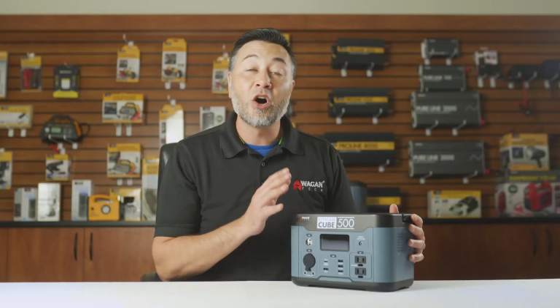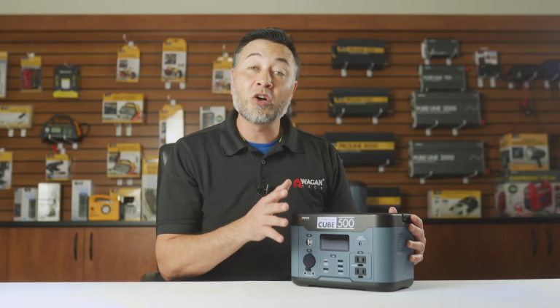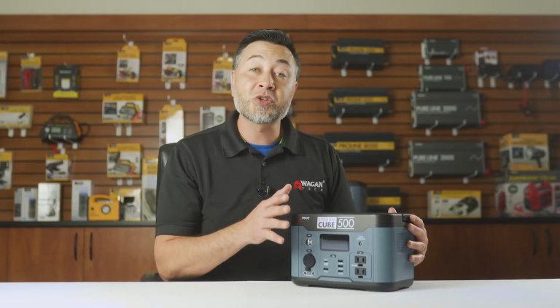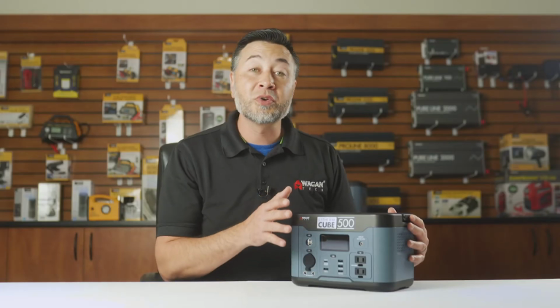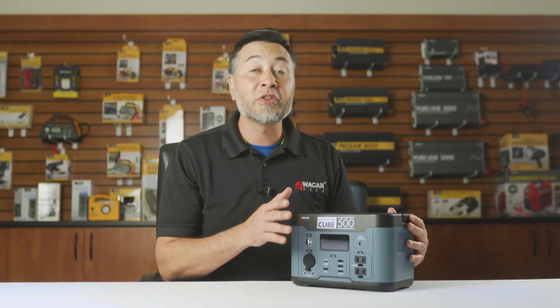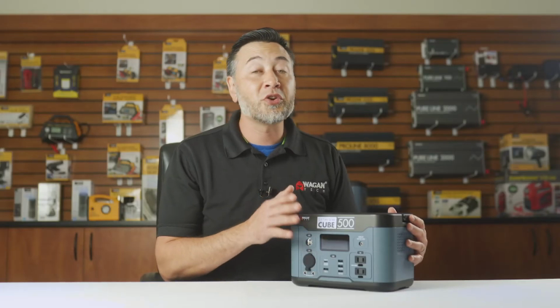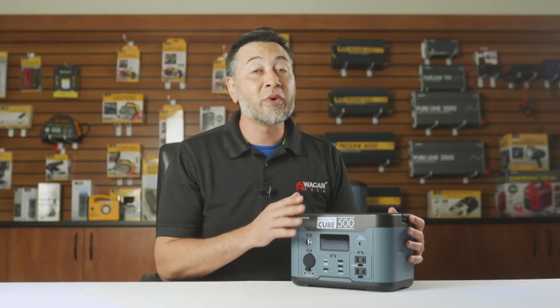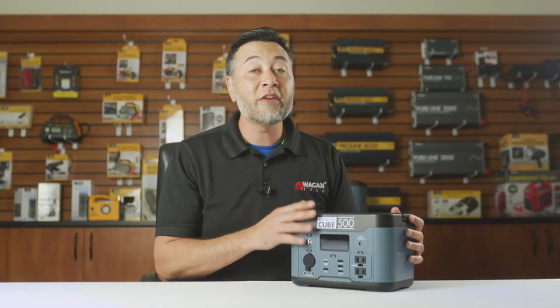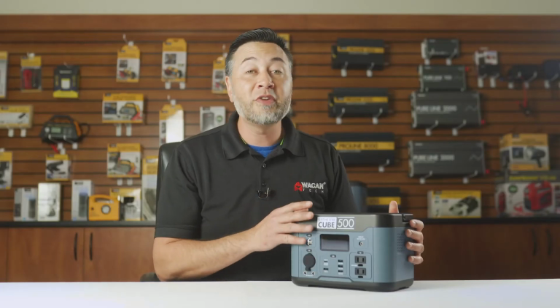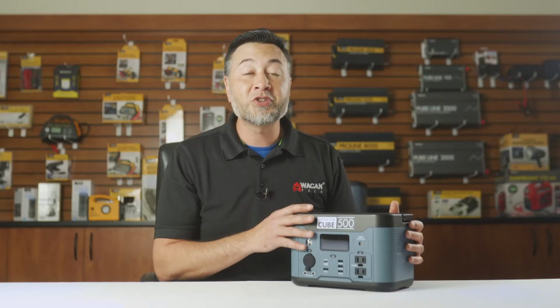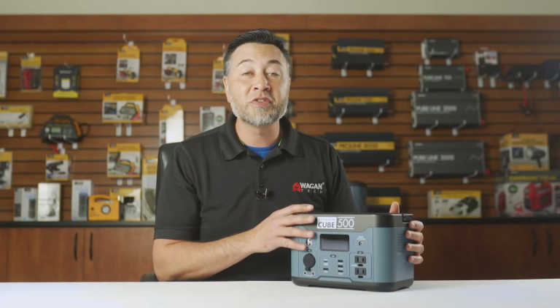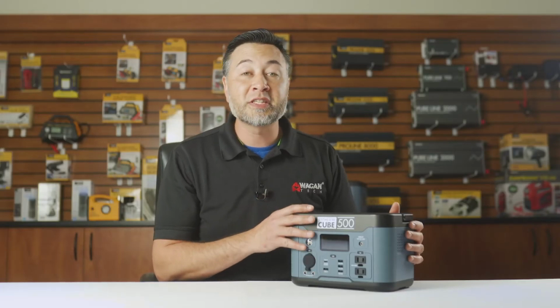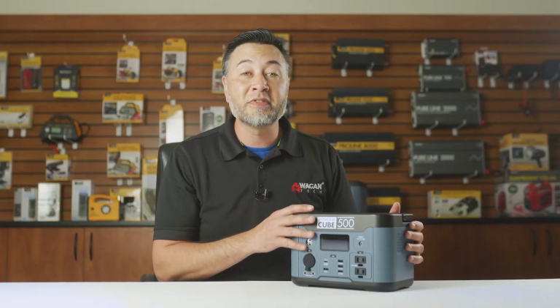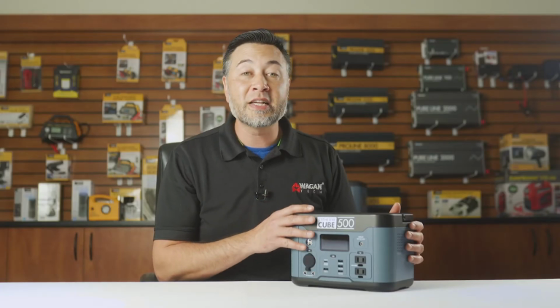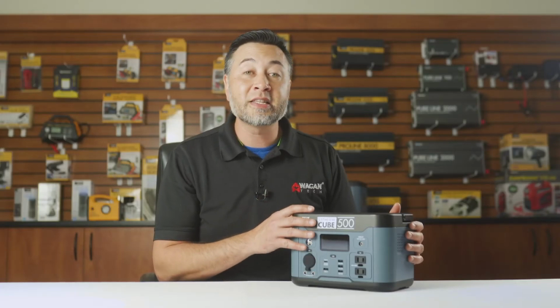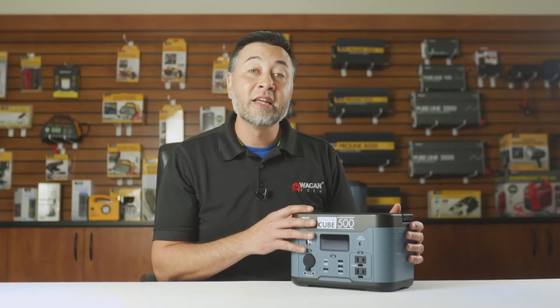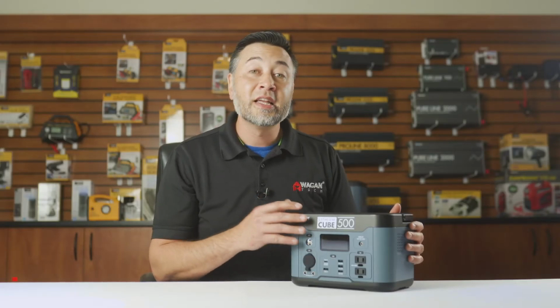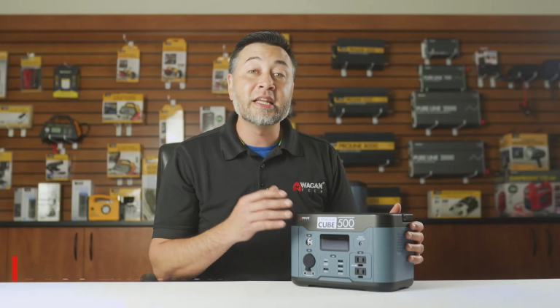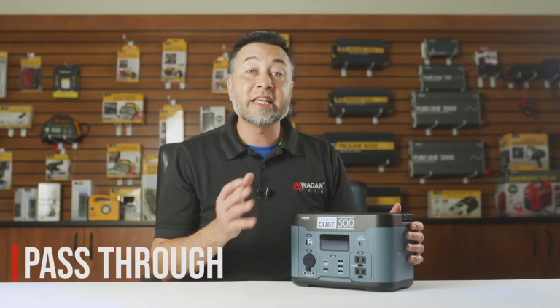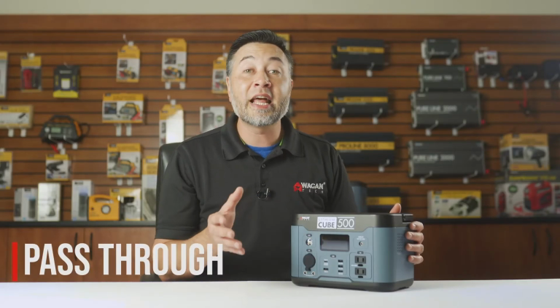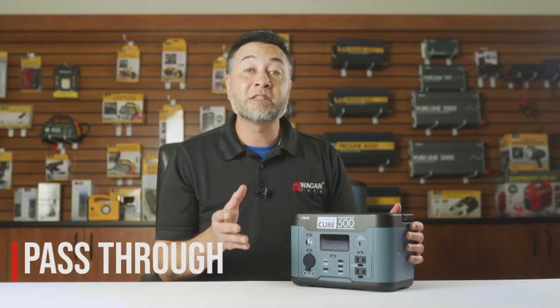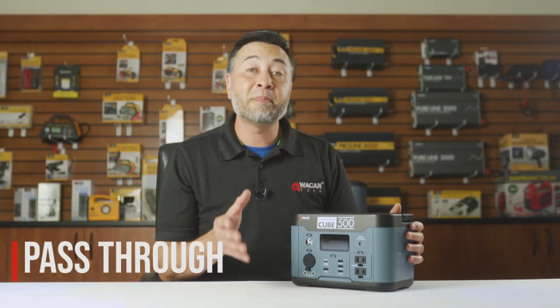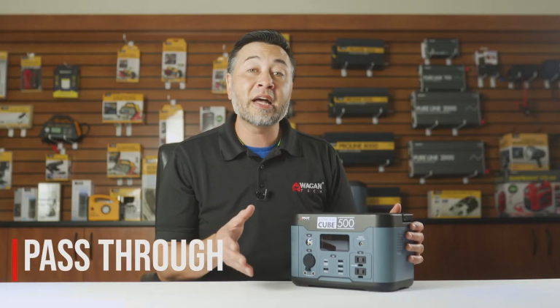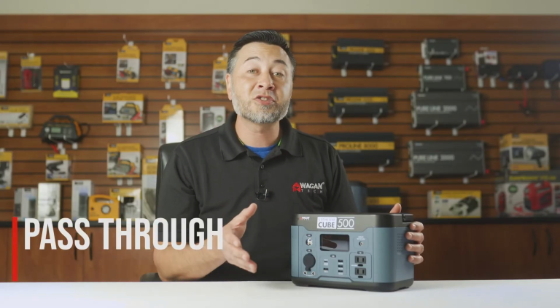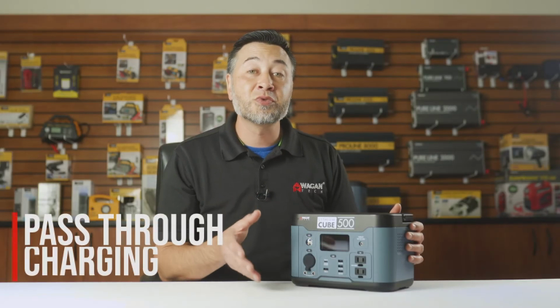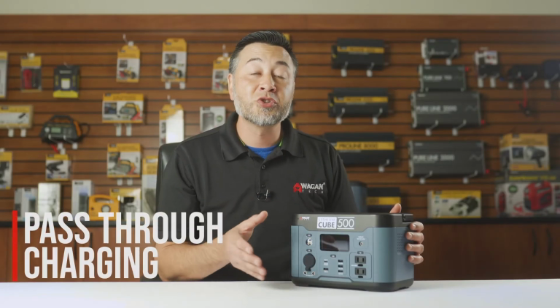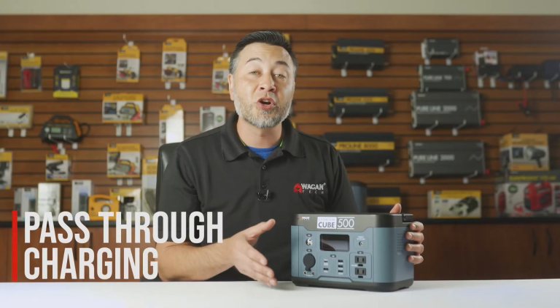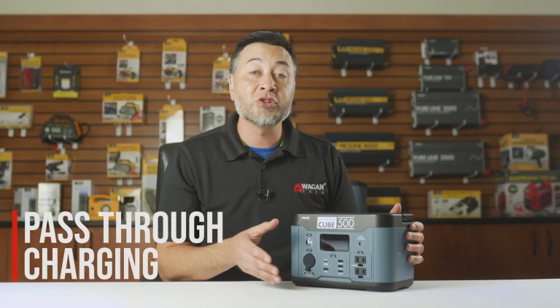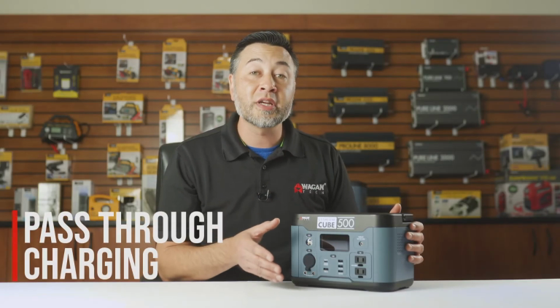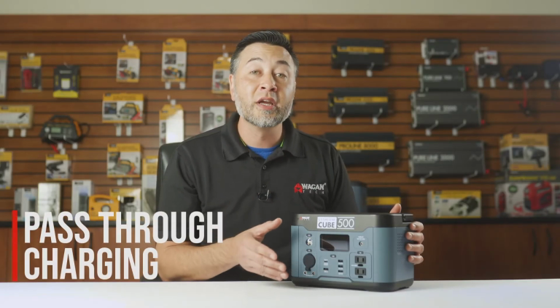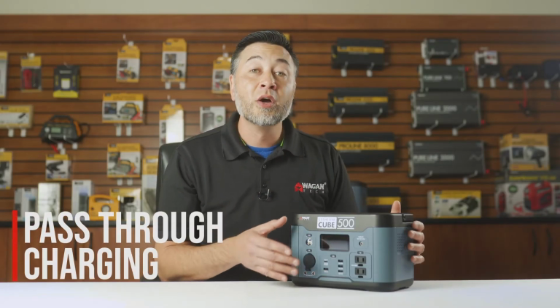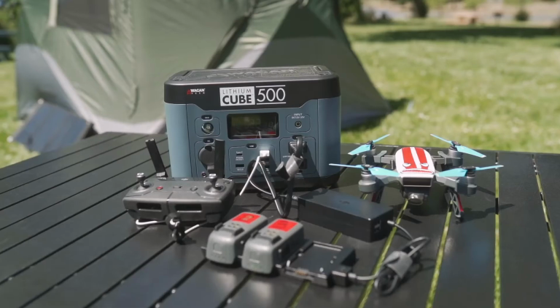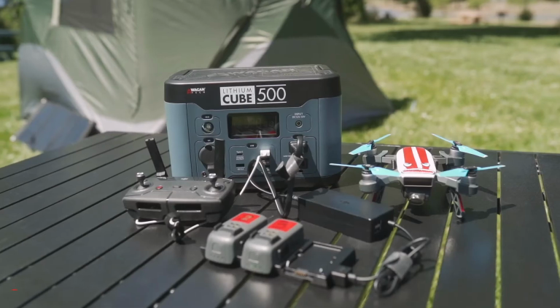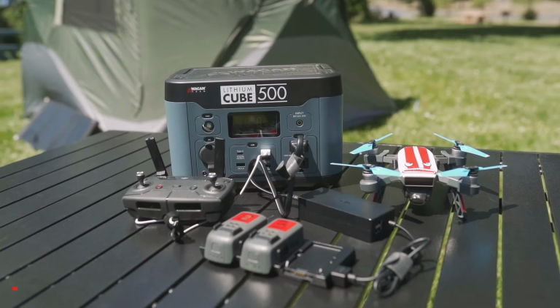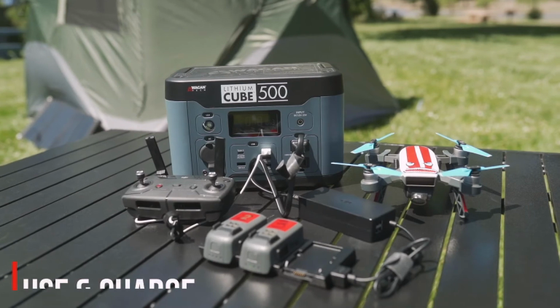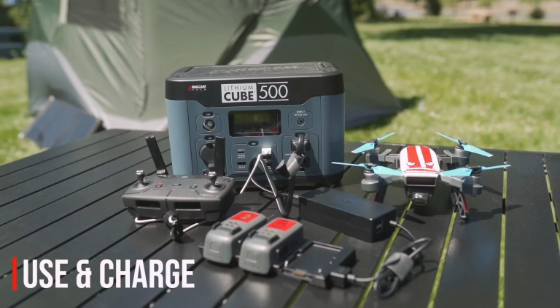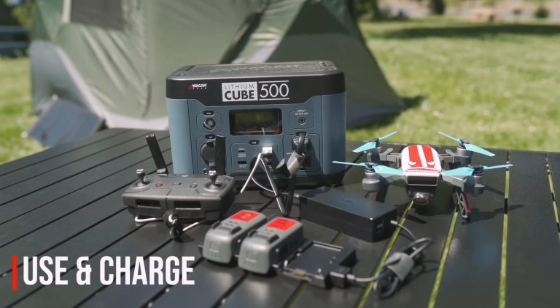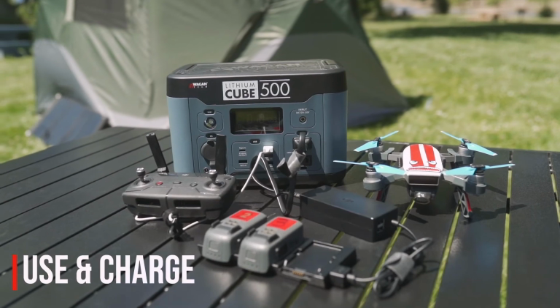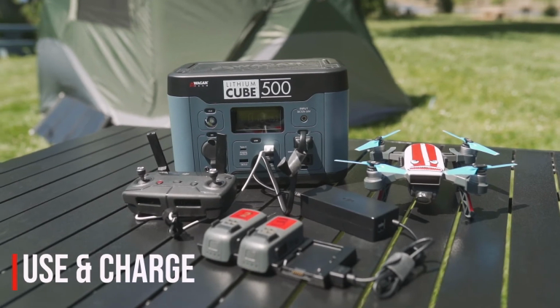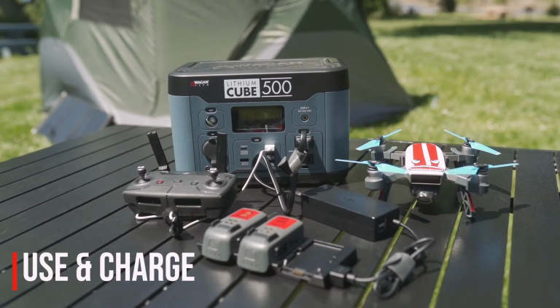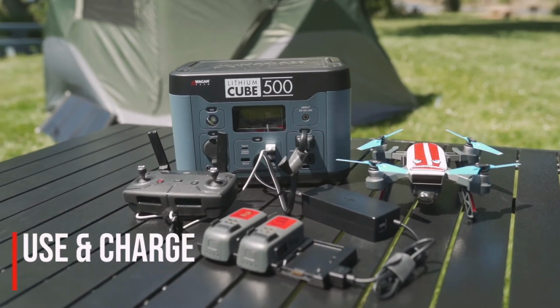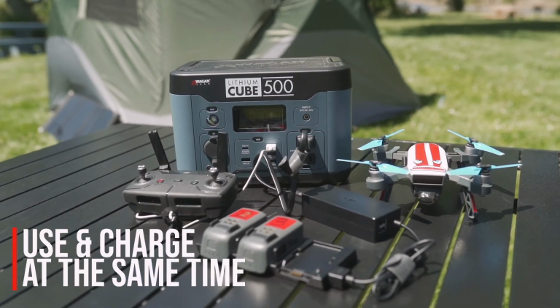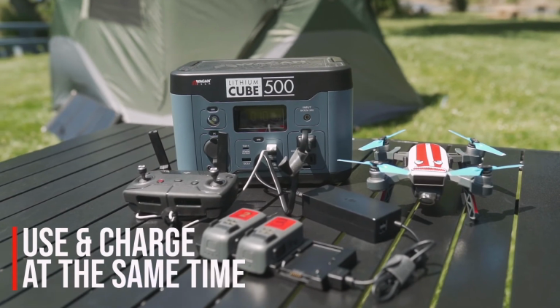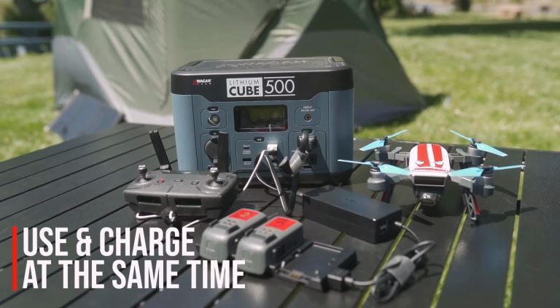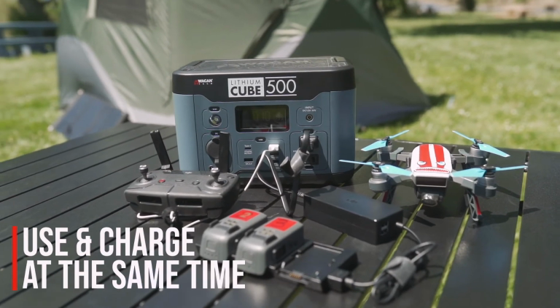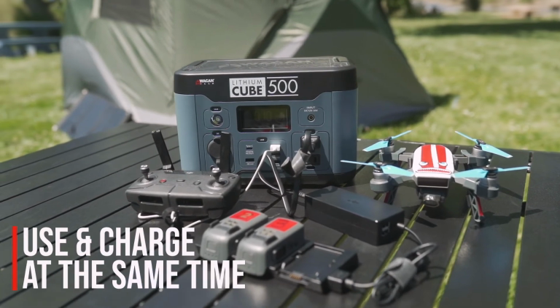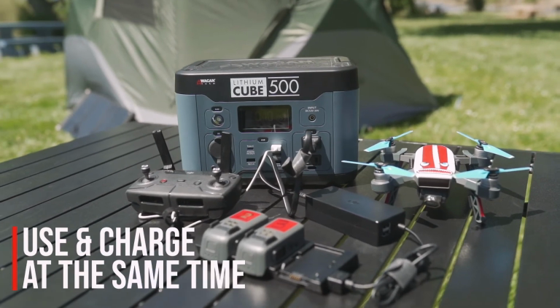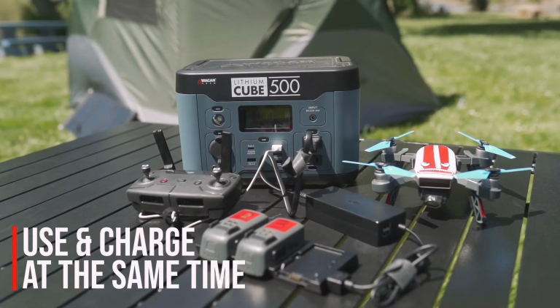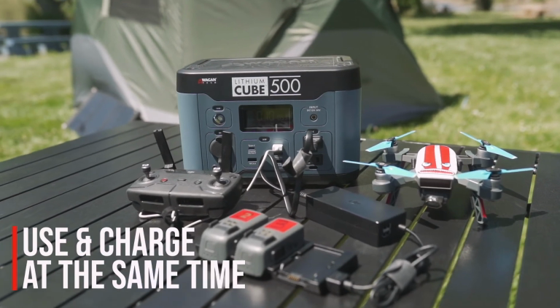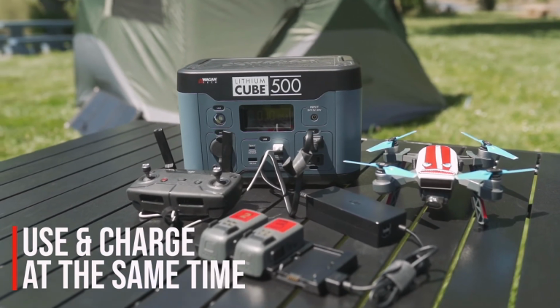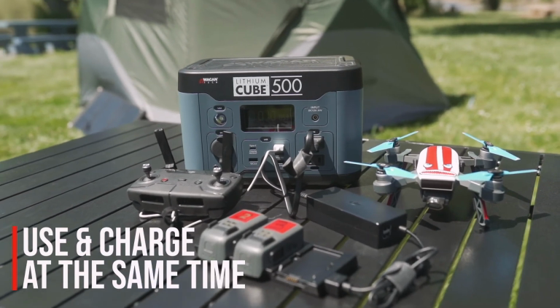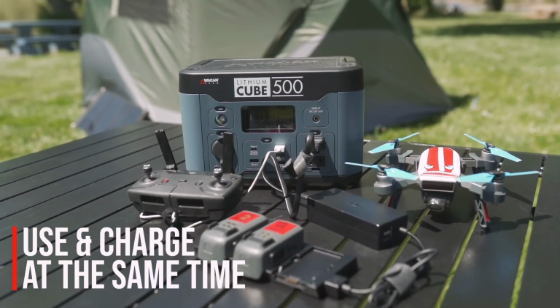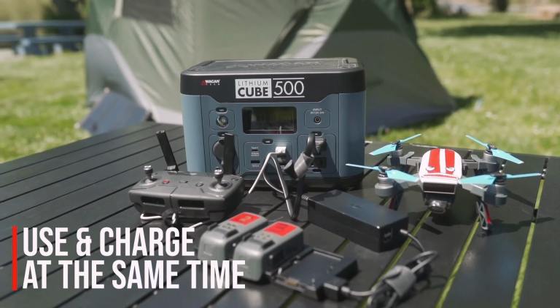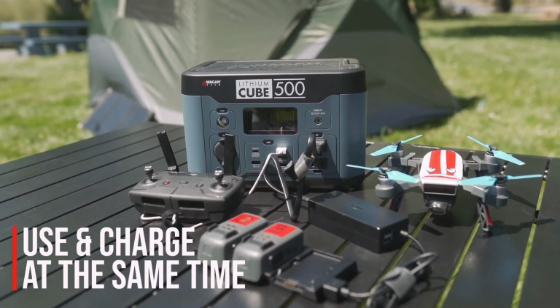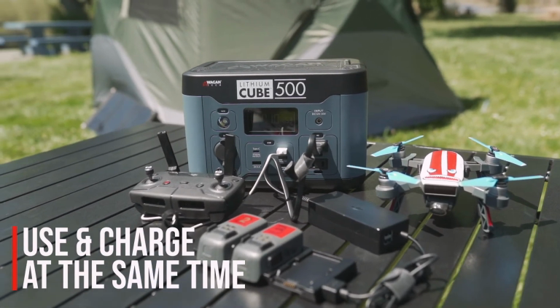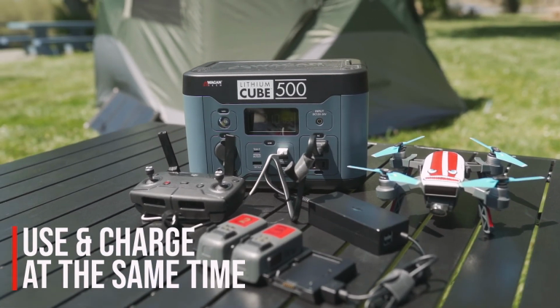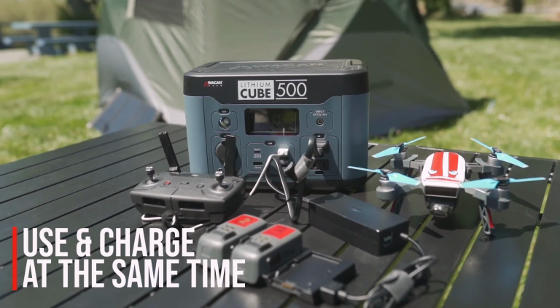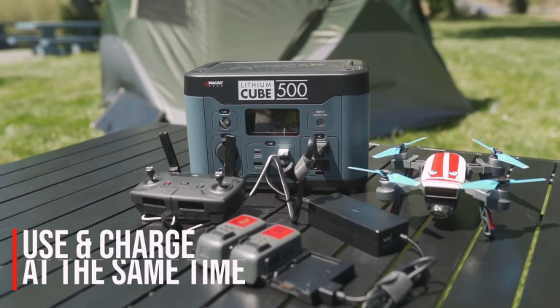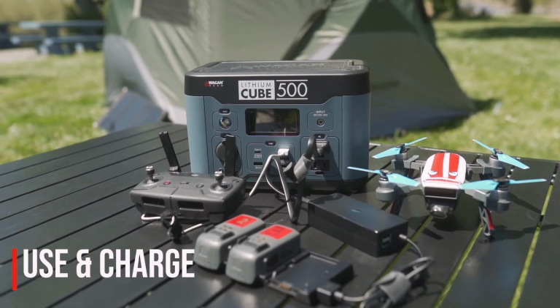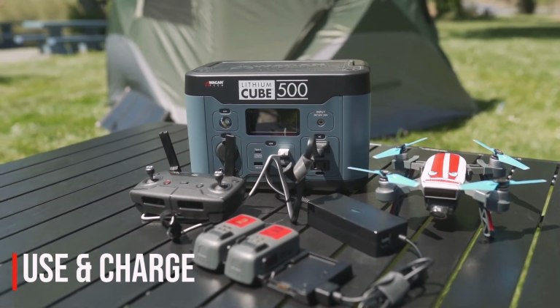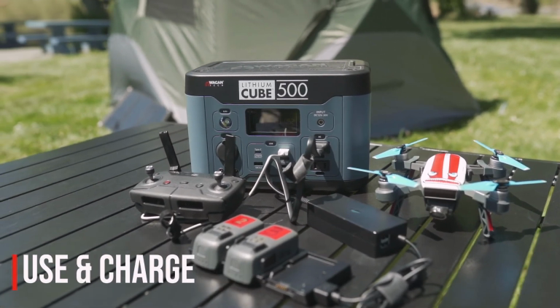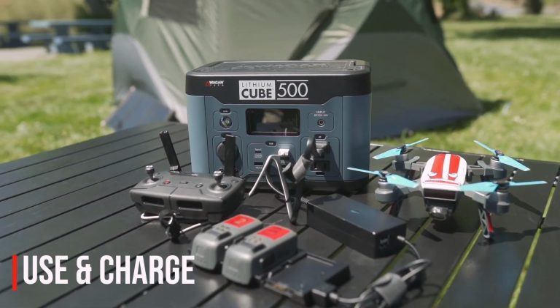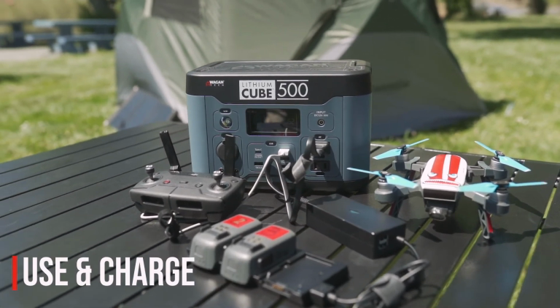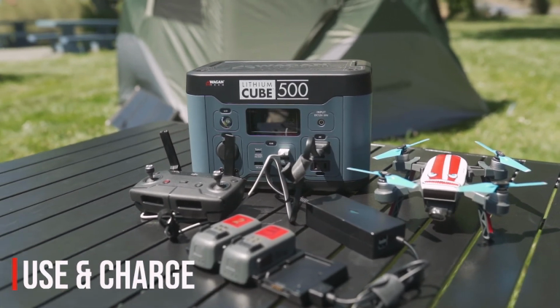Also another great feature of this device is that it has pass-through charging, which means that you can use and charge the device at the same time.